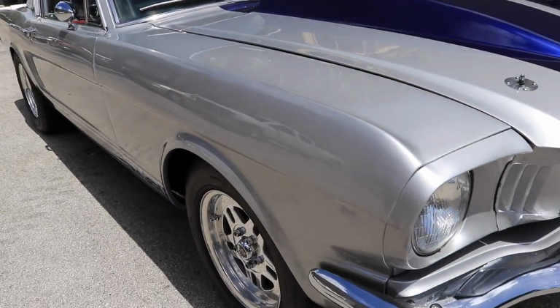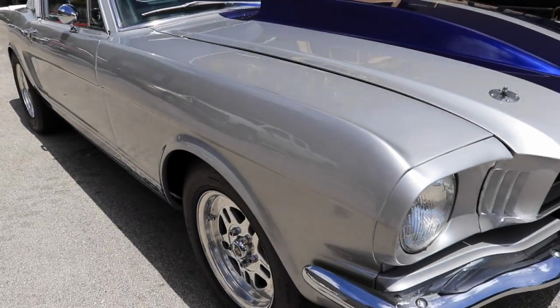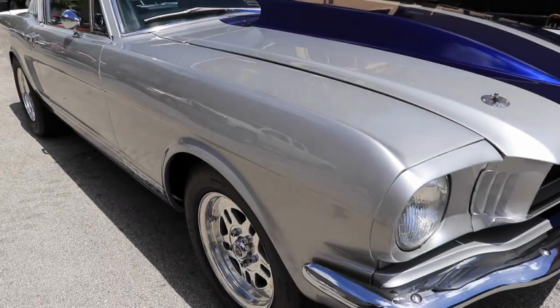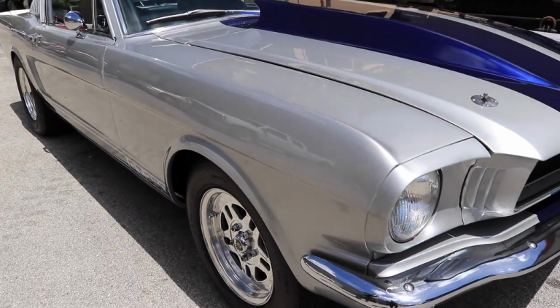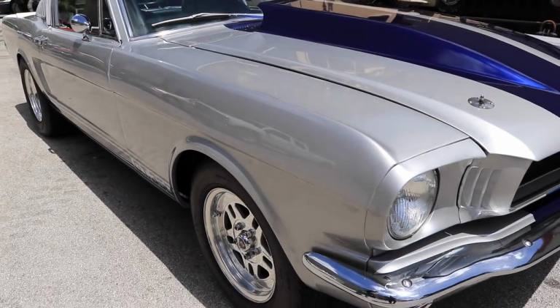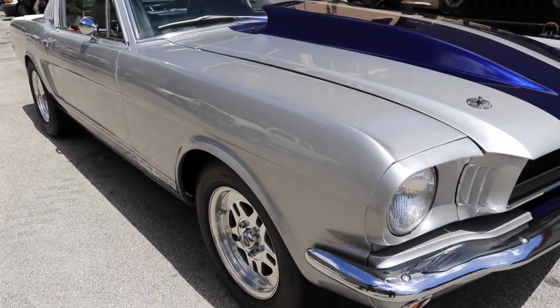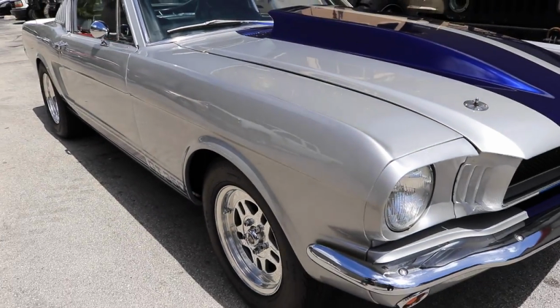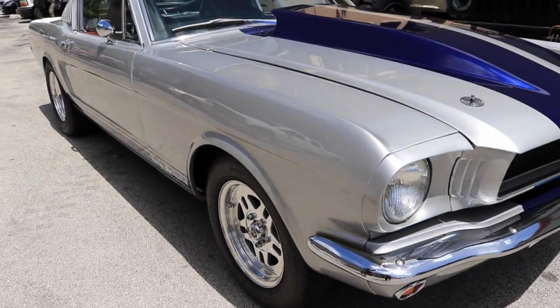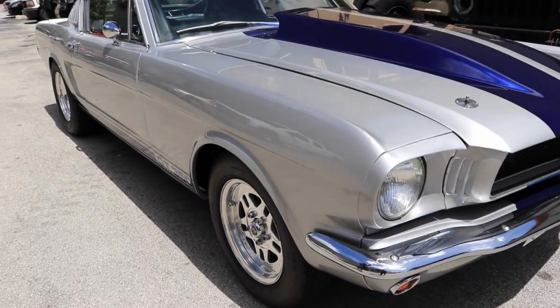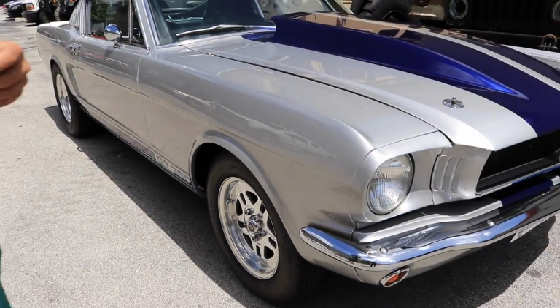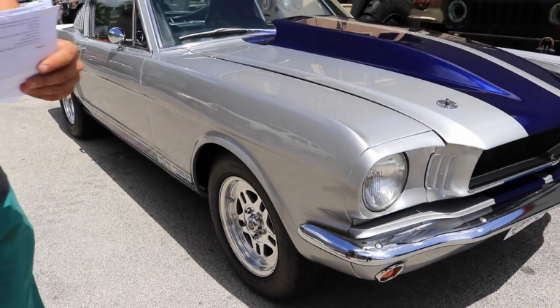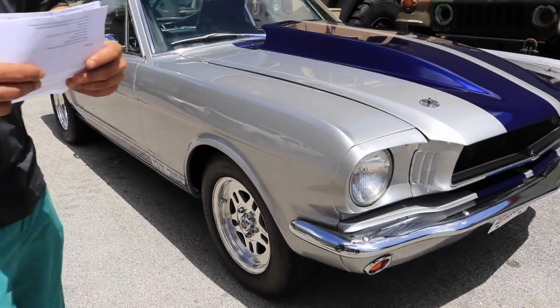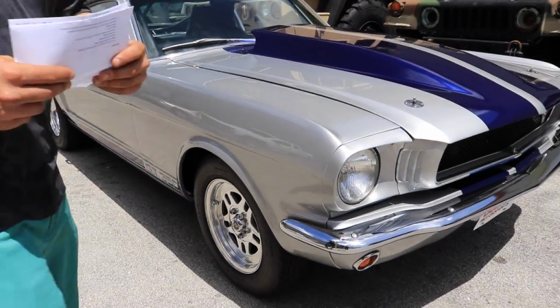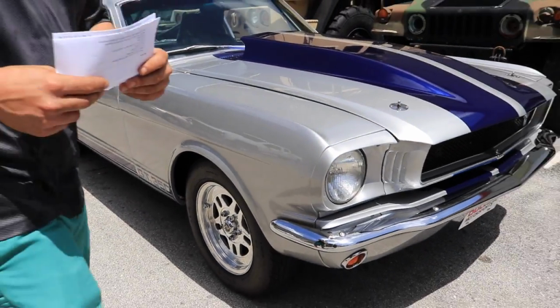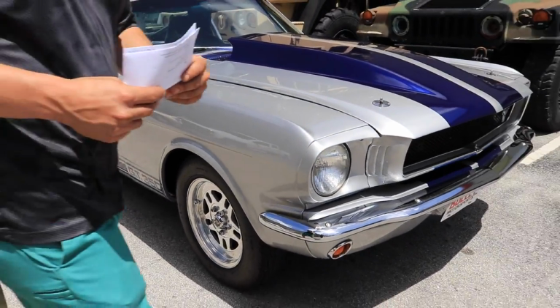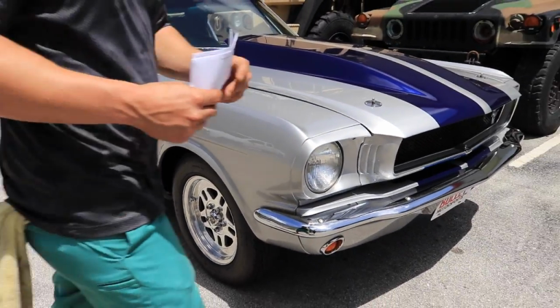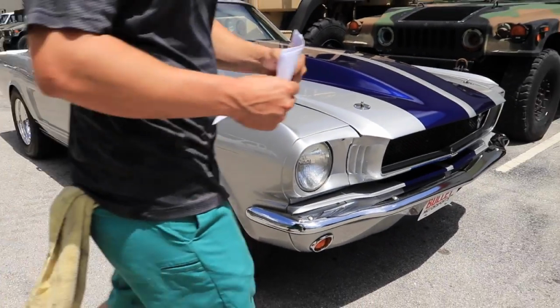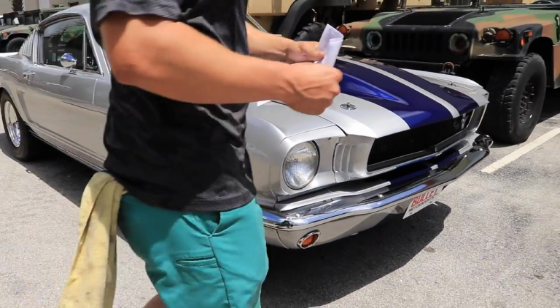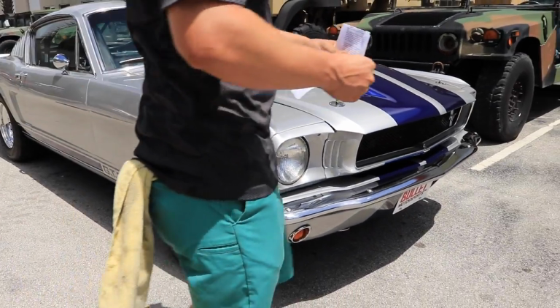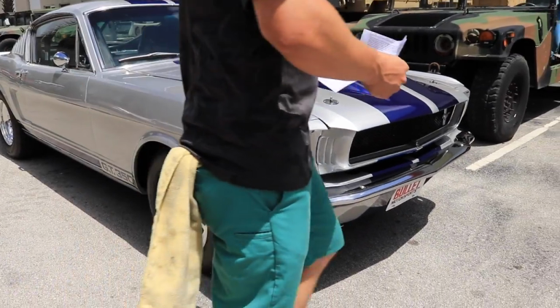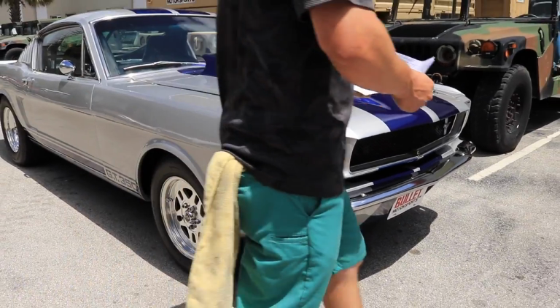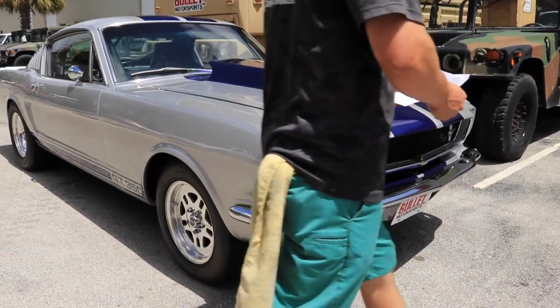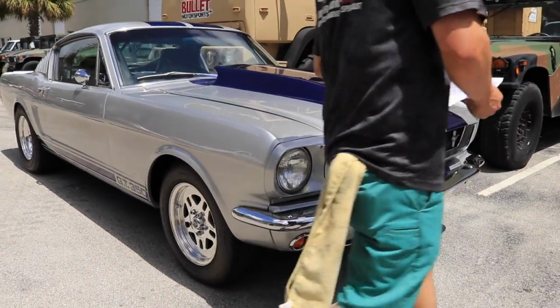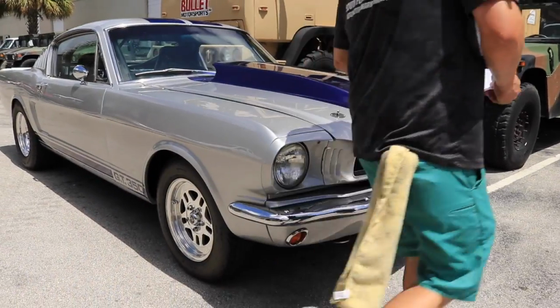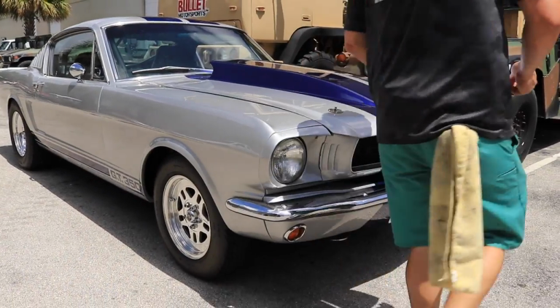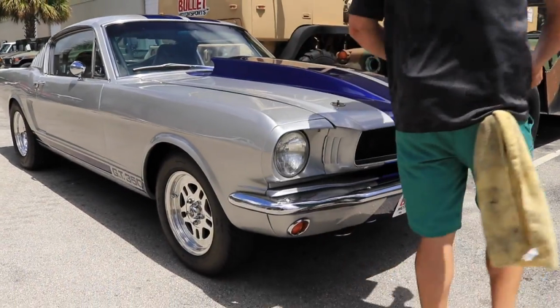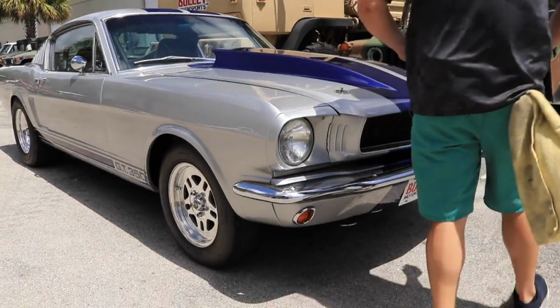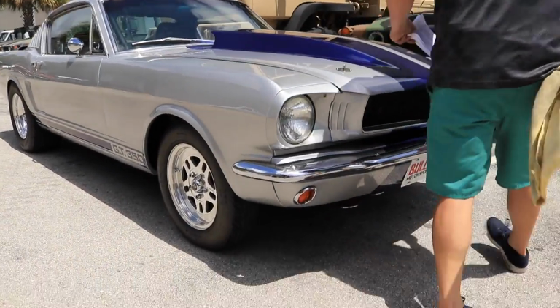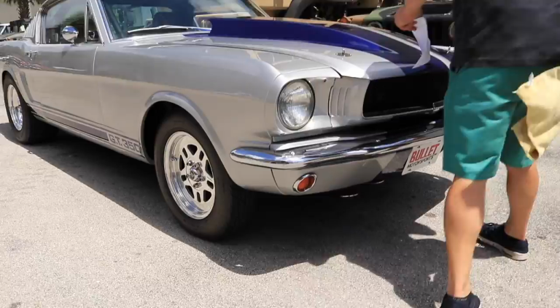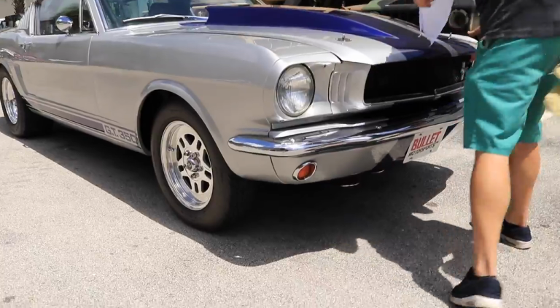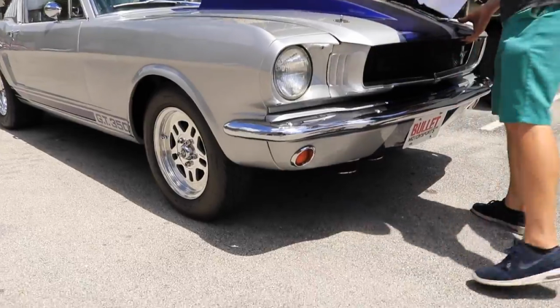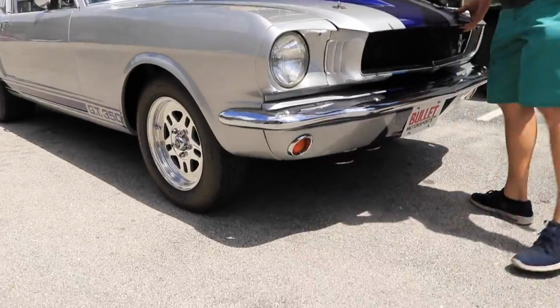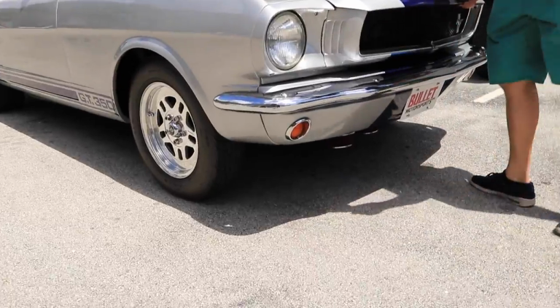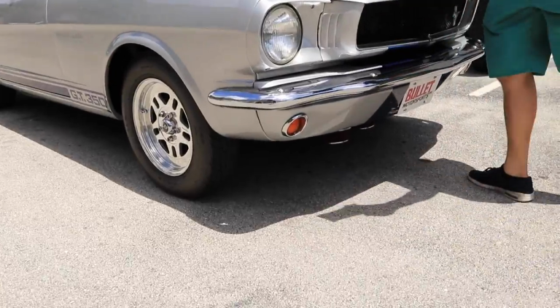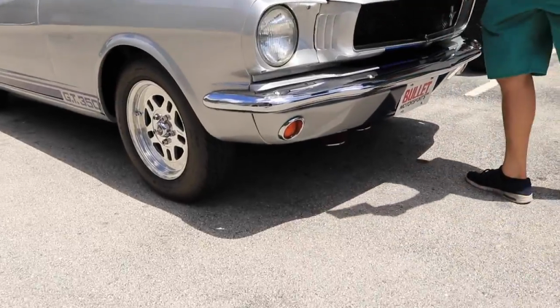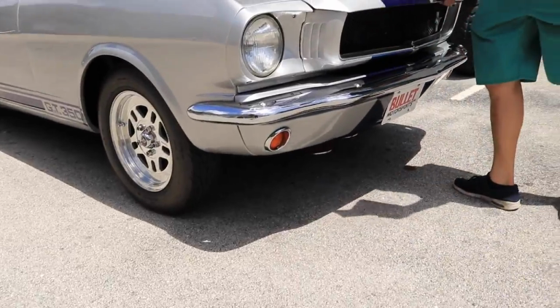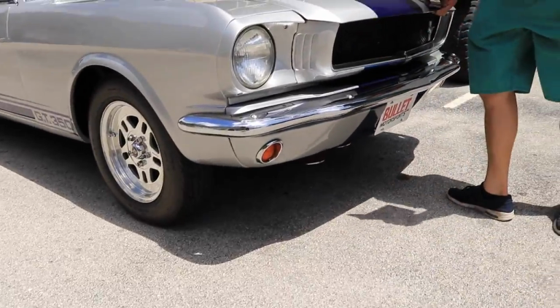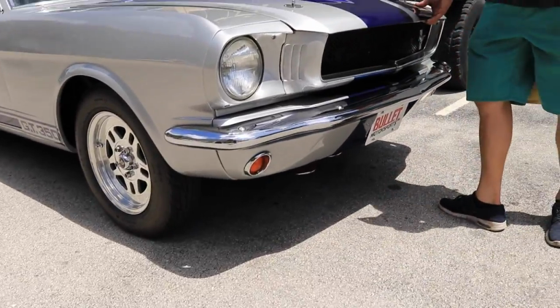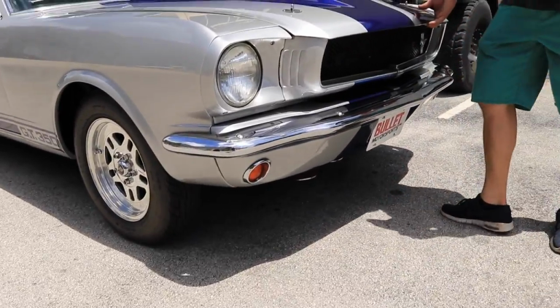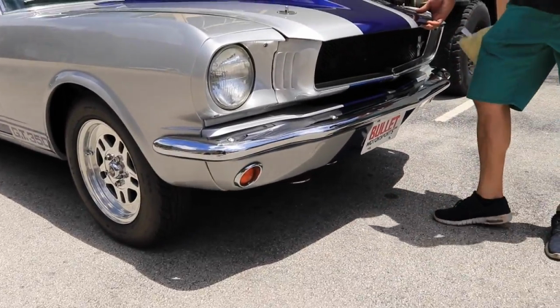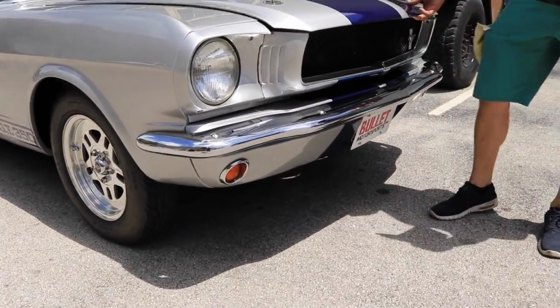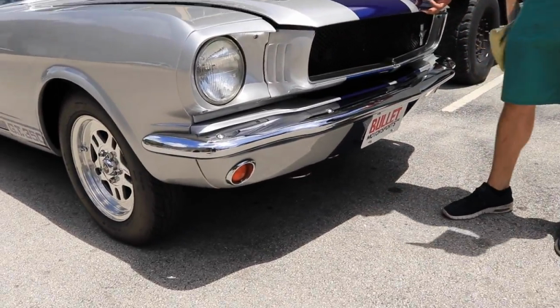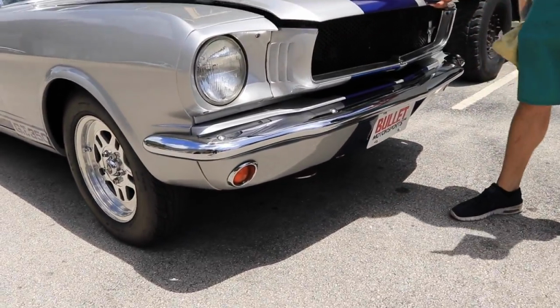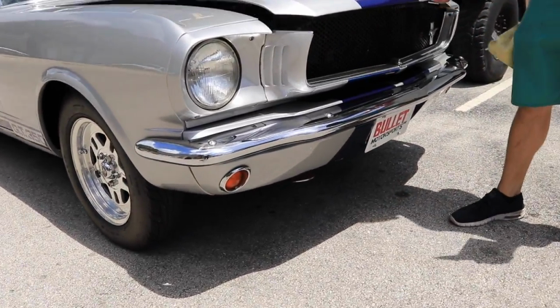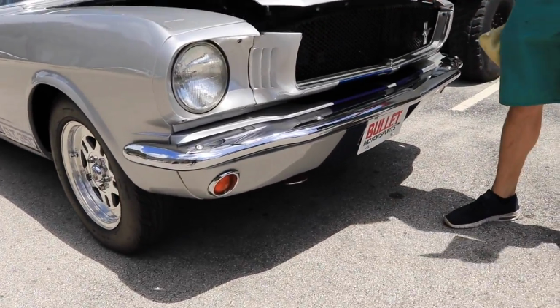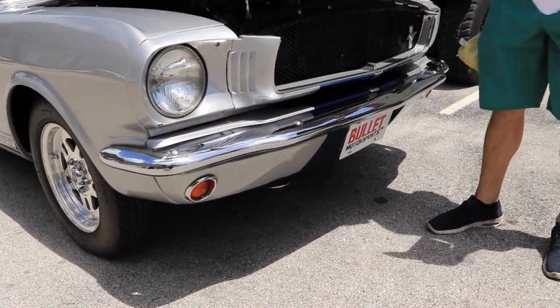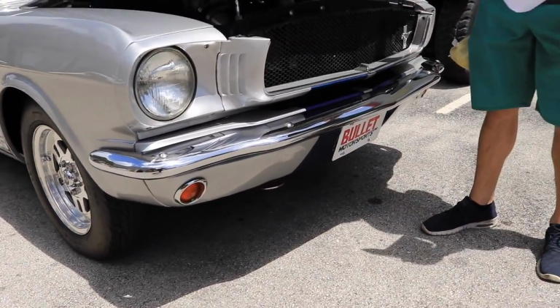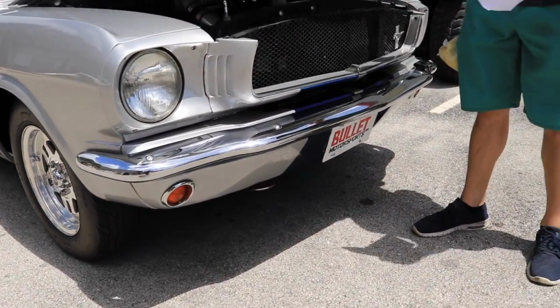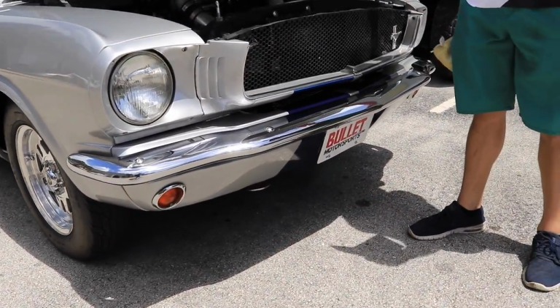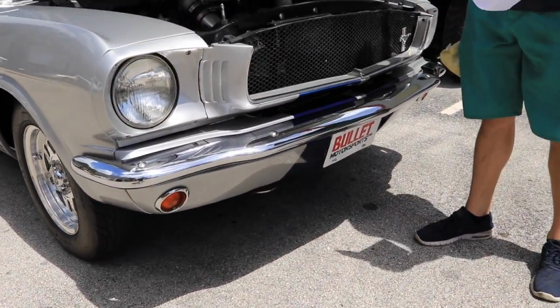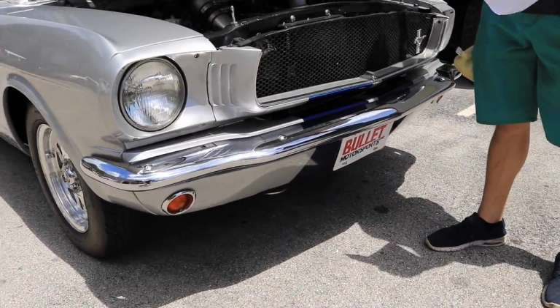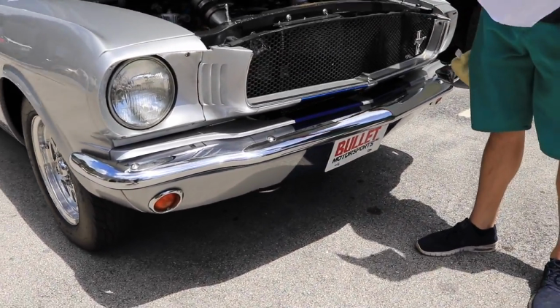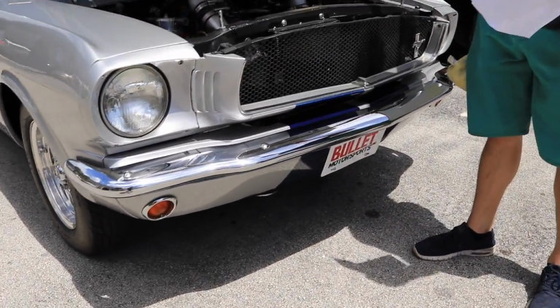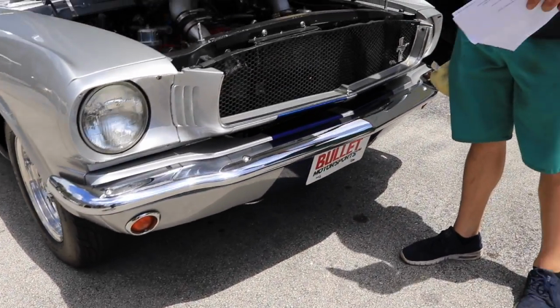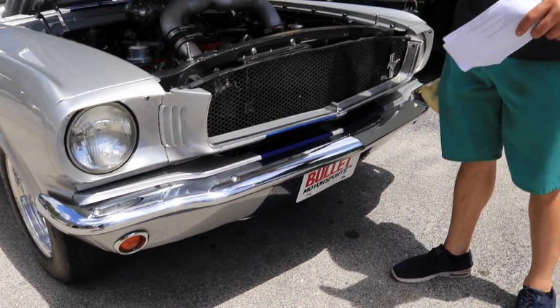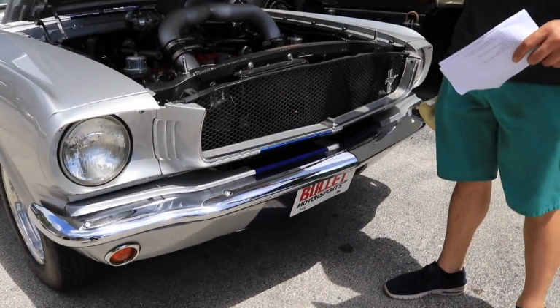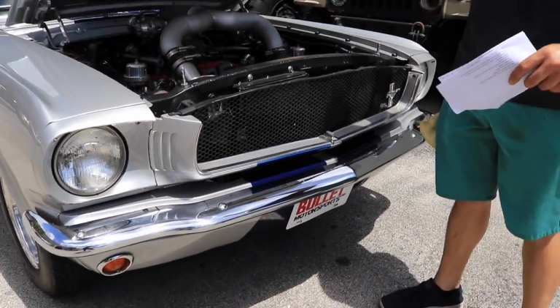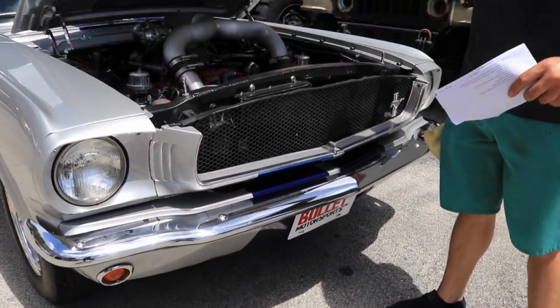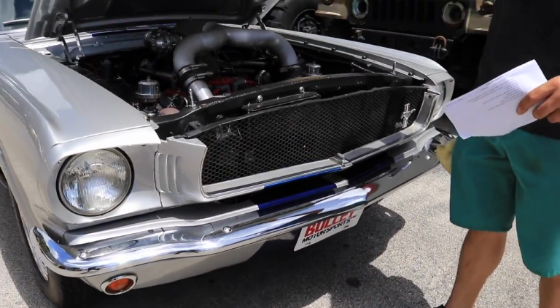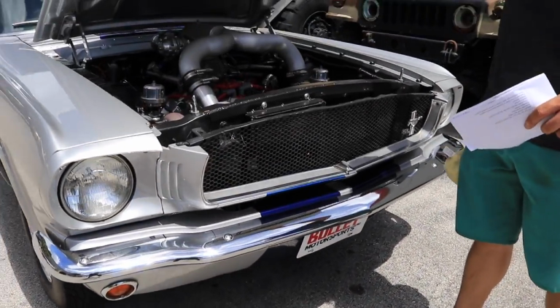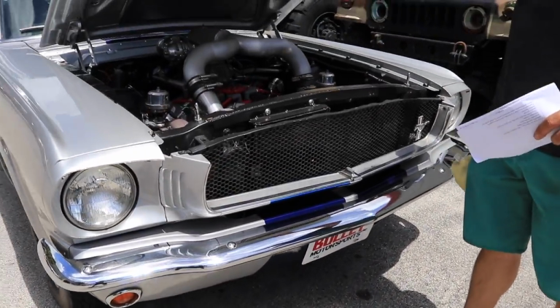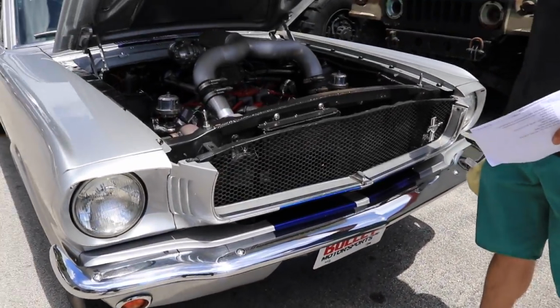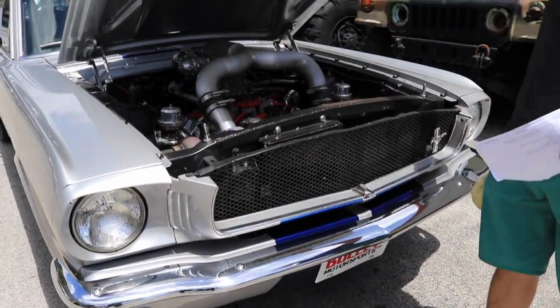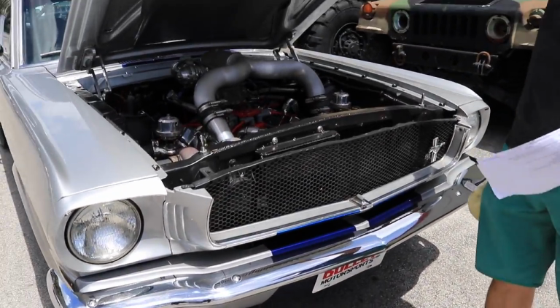I'm going to open up the engine right now and show you the heart of this beast. If you want to pull up to a car show and you want to be that number one star, here you go.